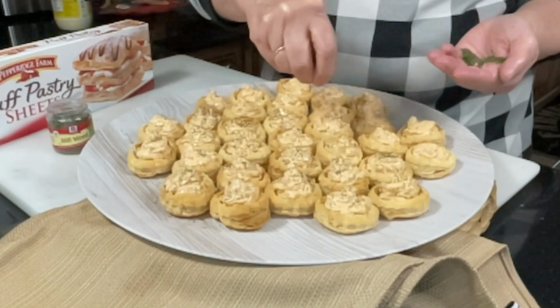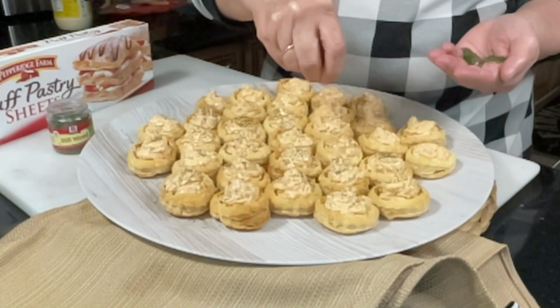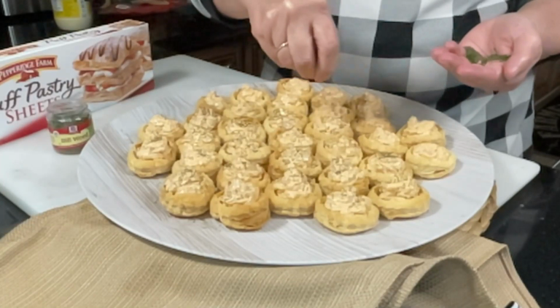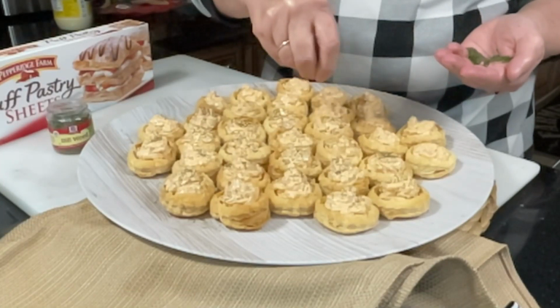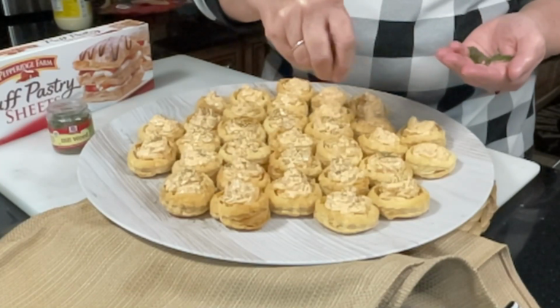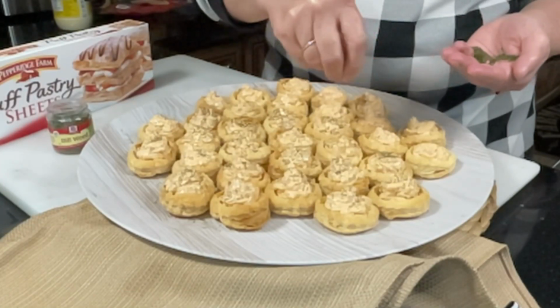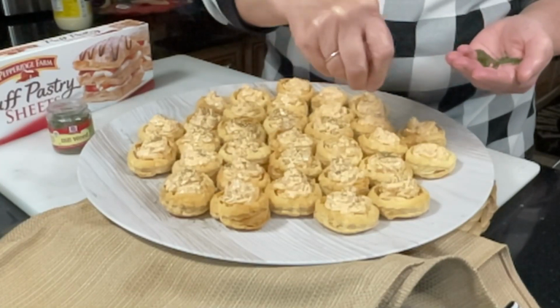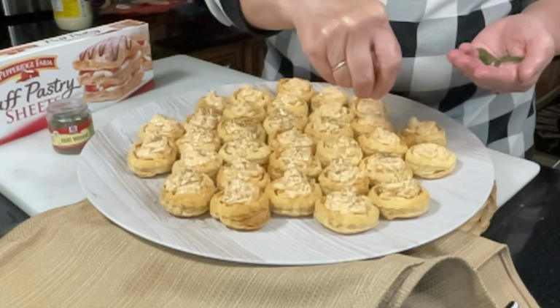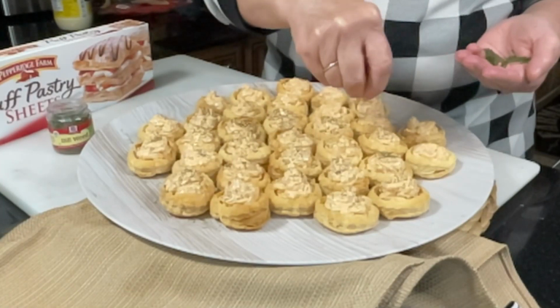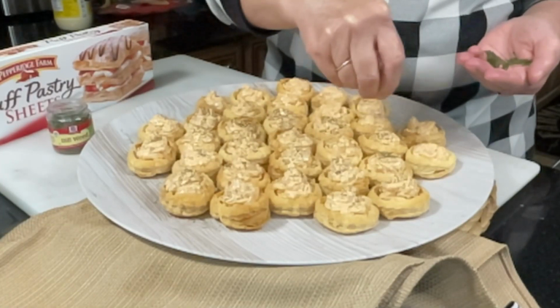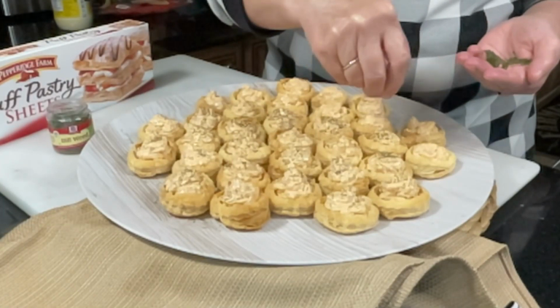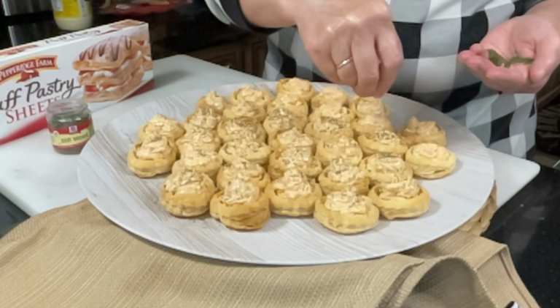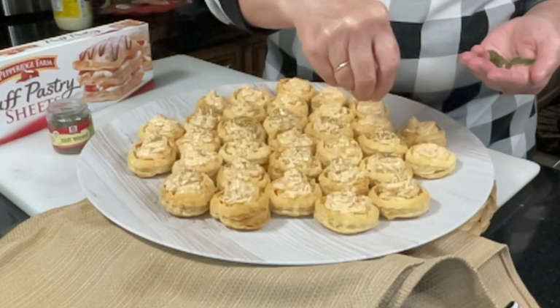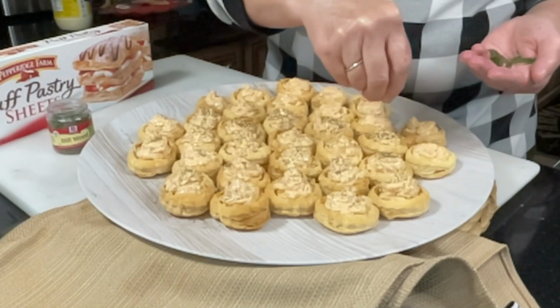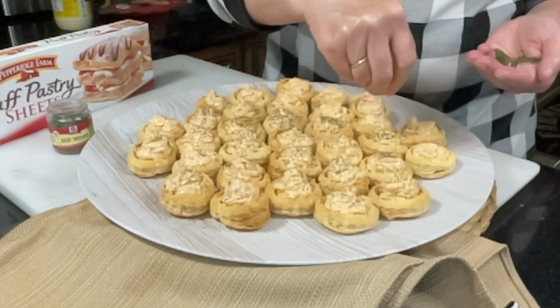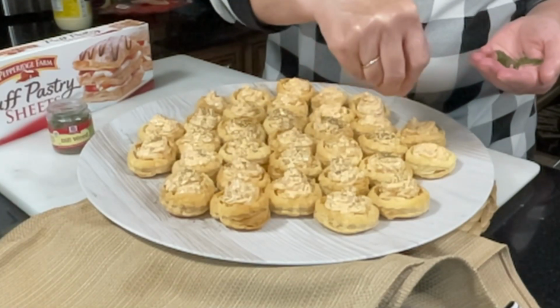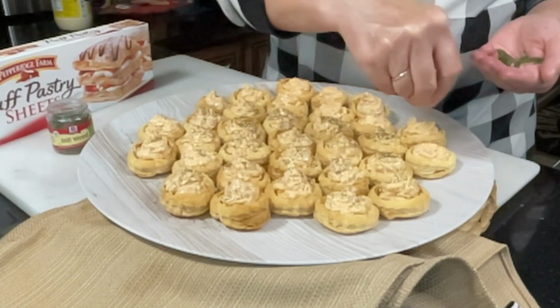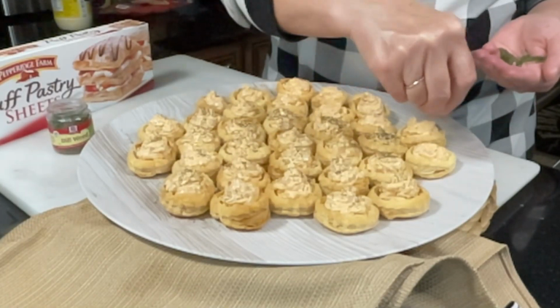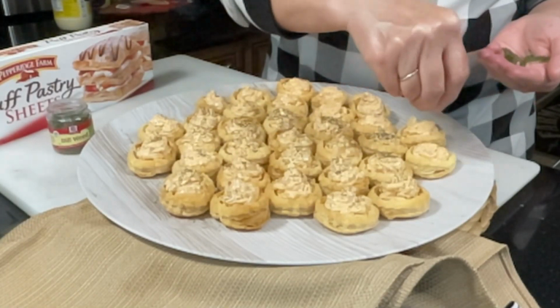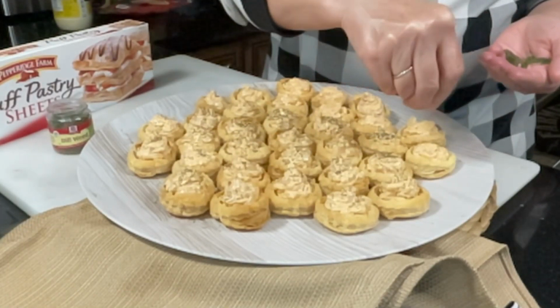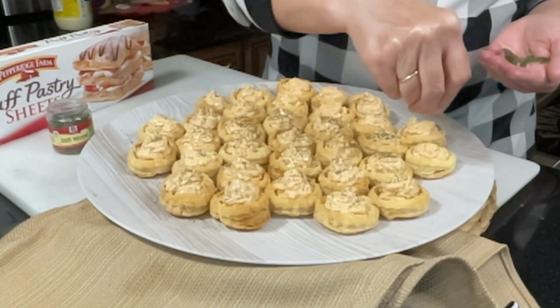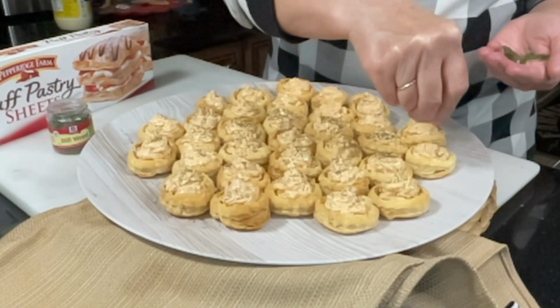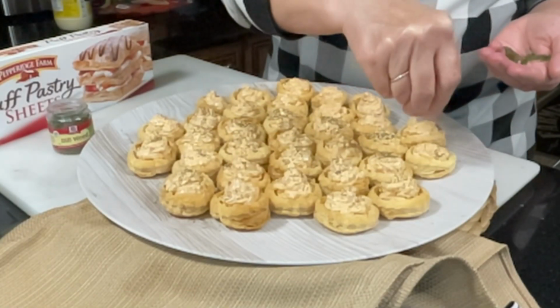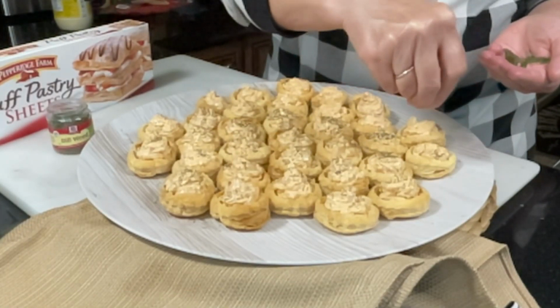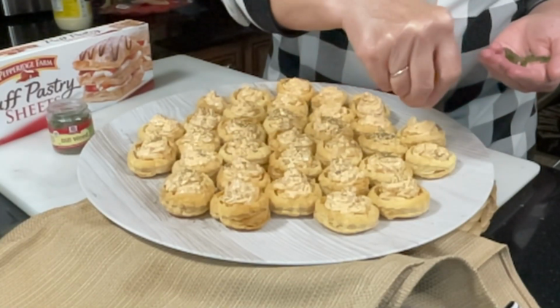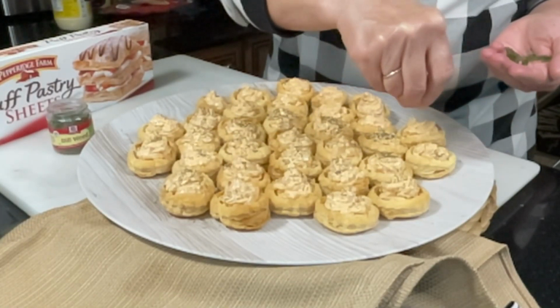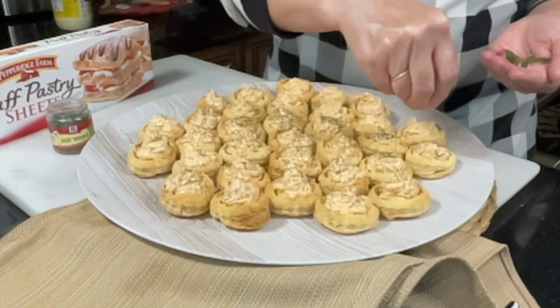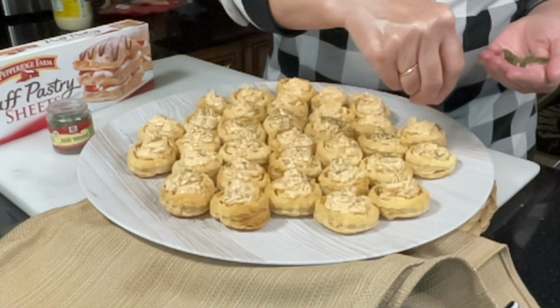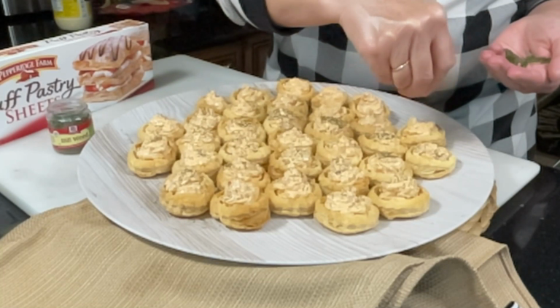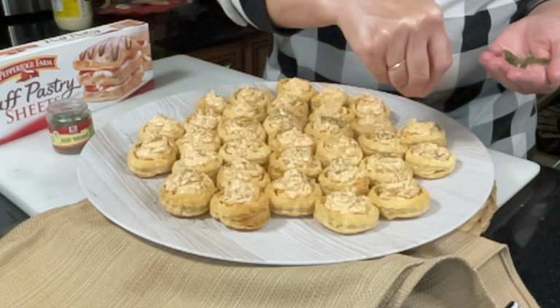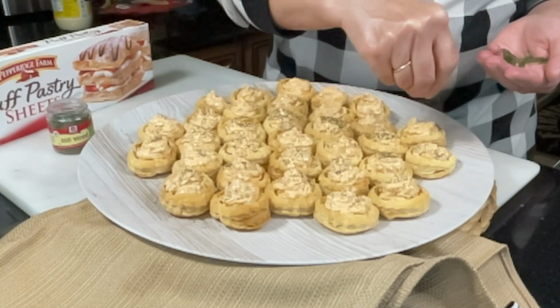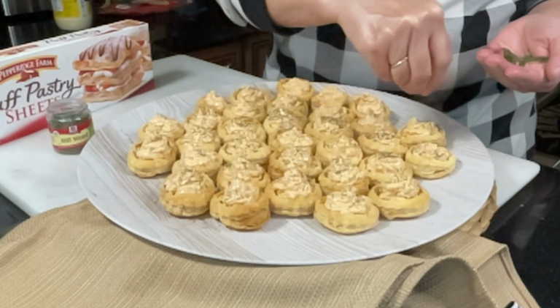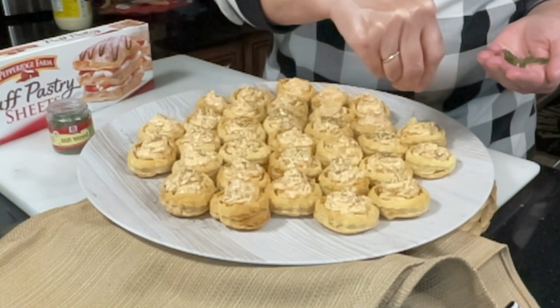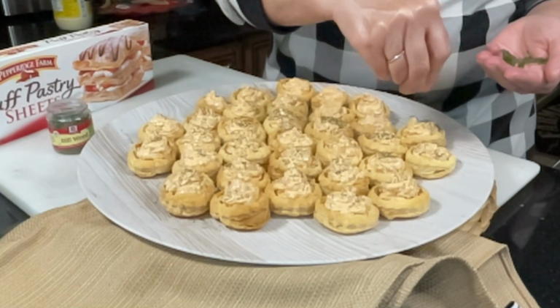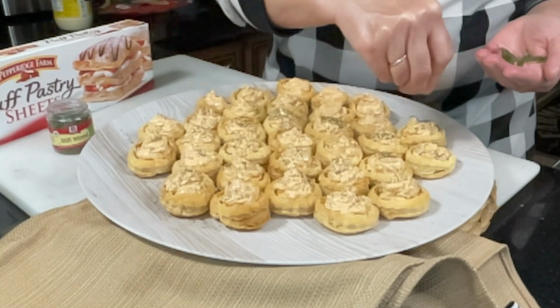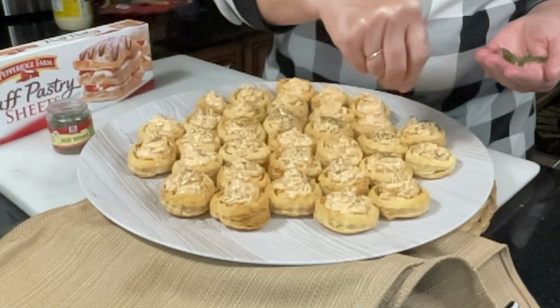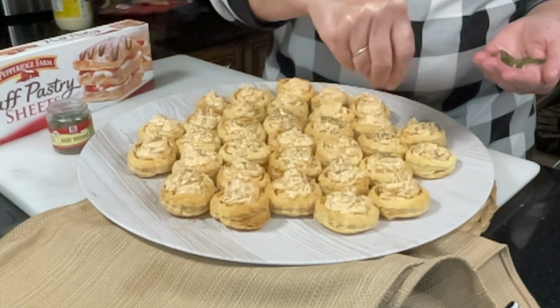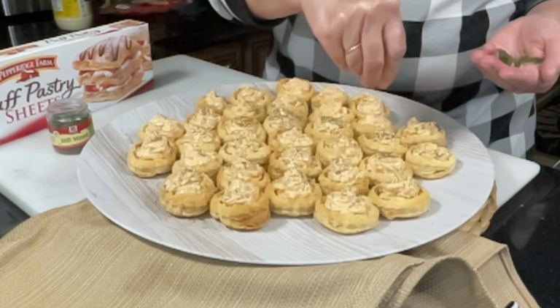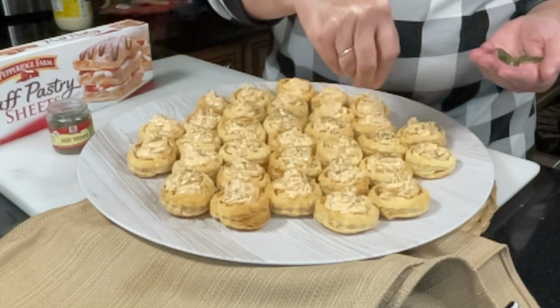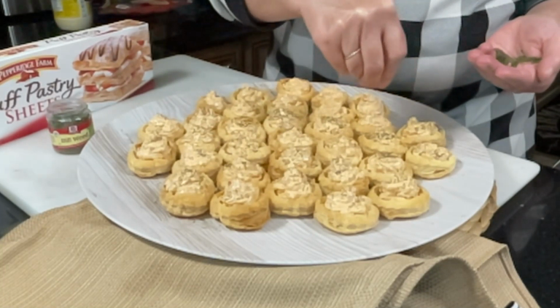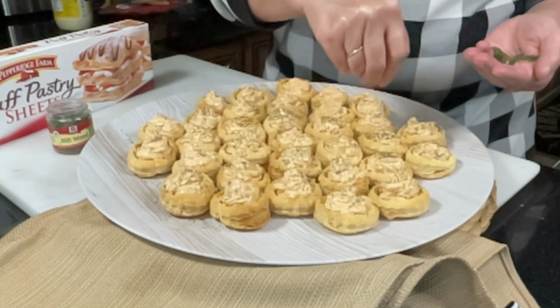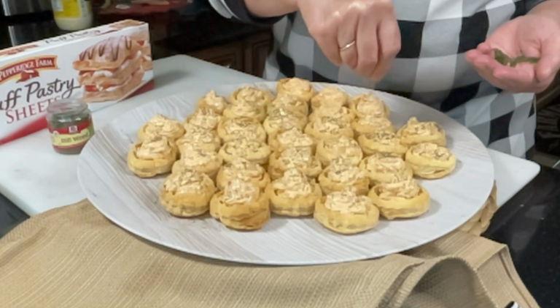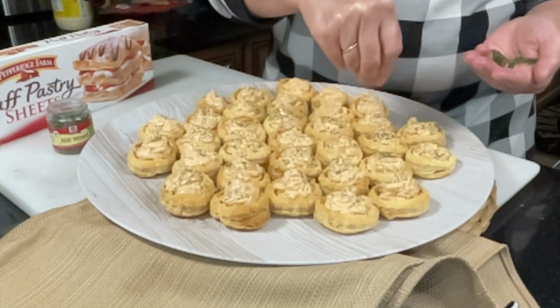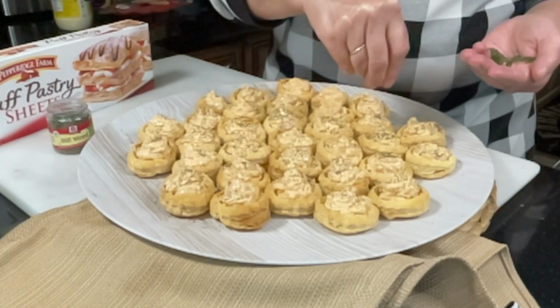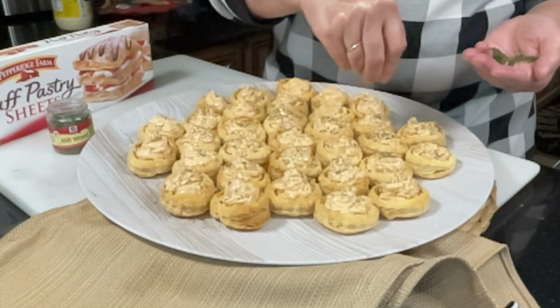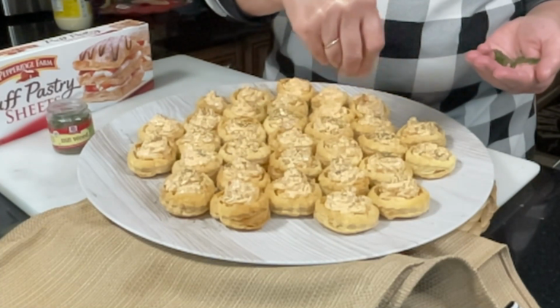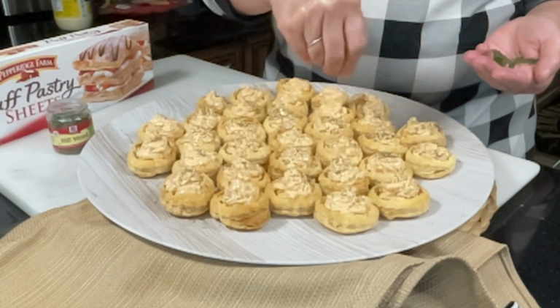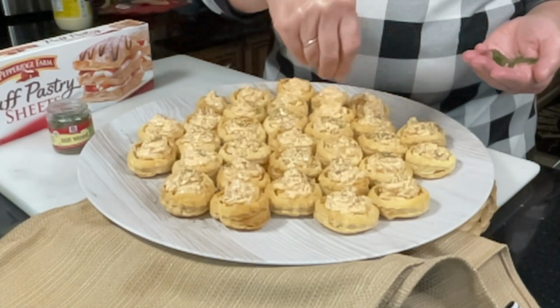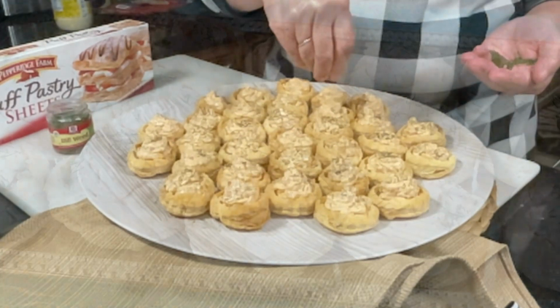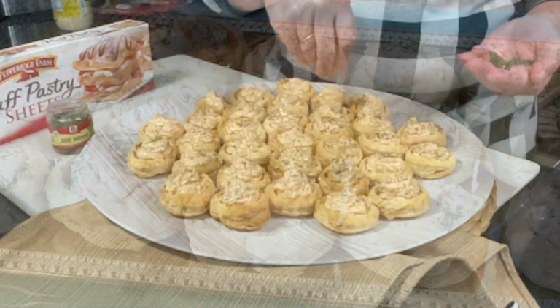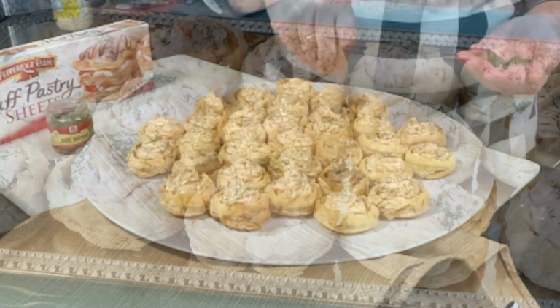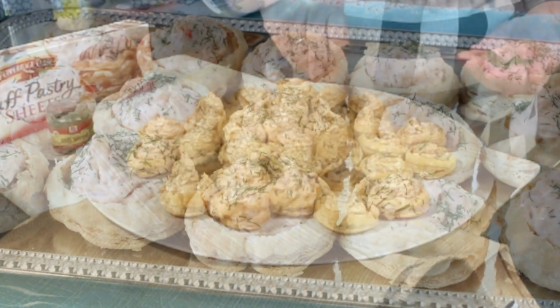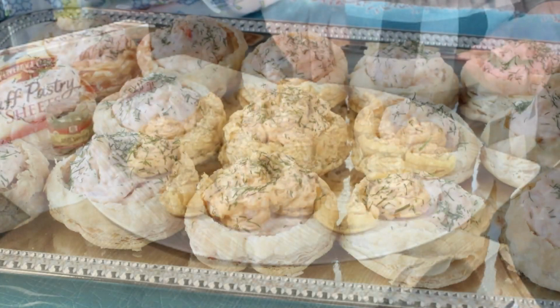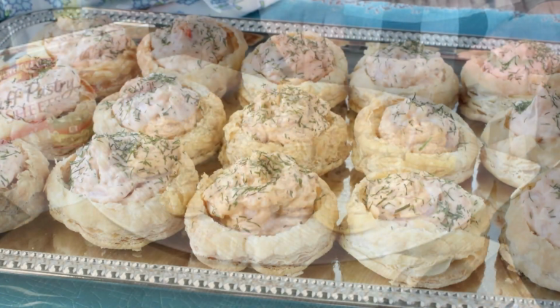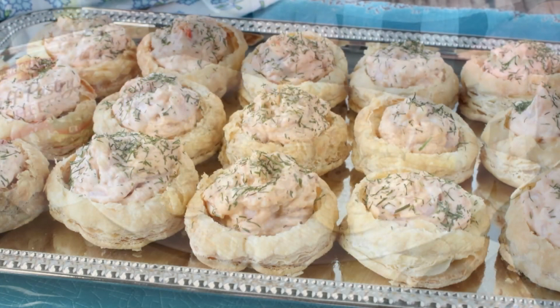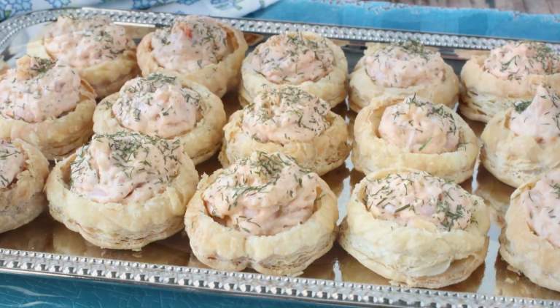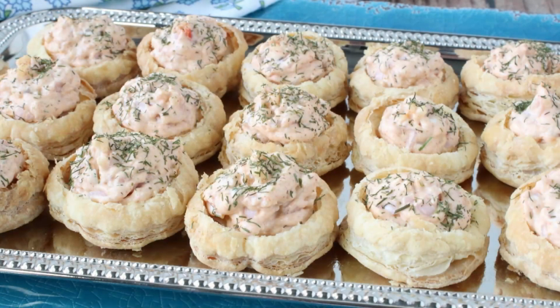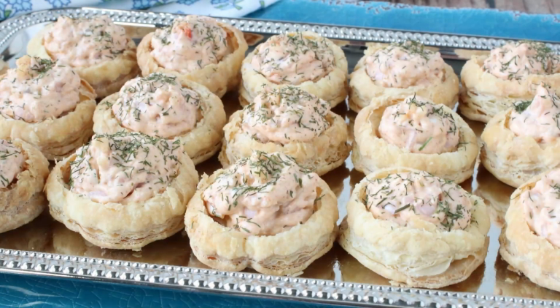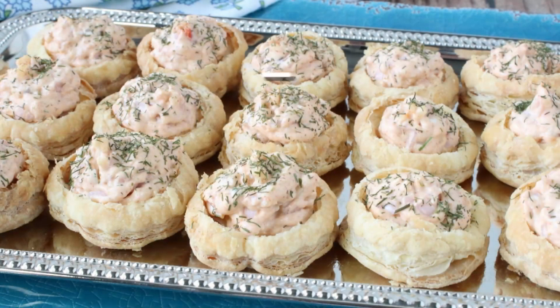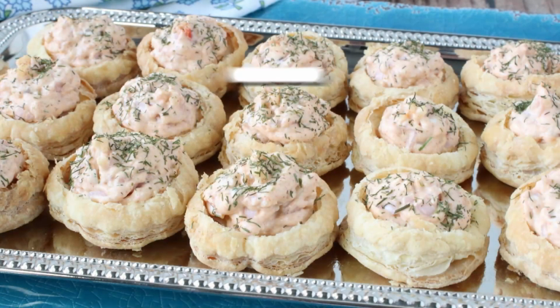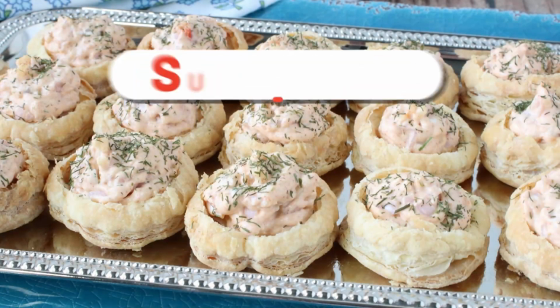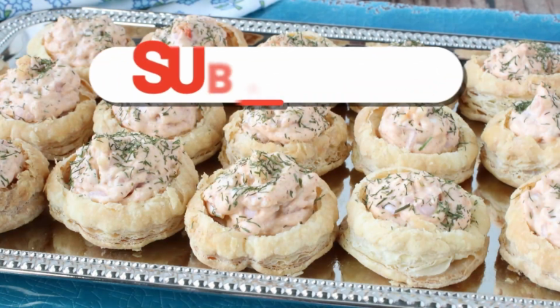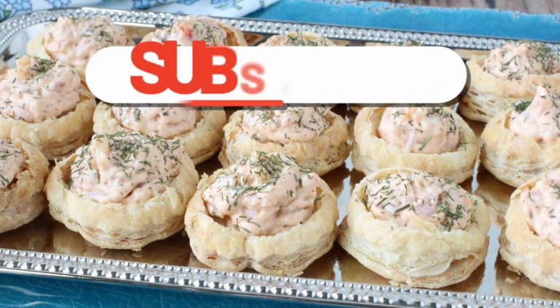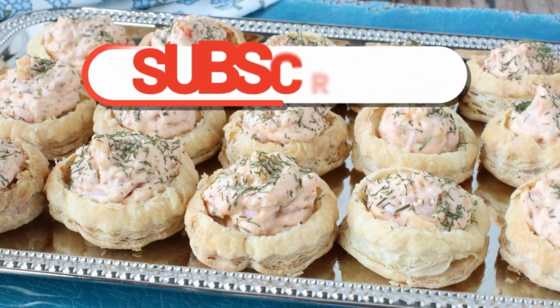Finish the appetizers with a little sprinkling of dill and they're ready to serve. It's time to eat.